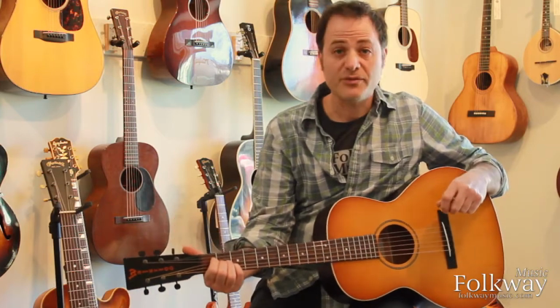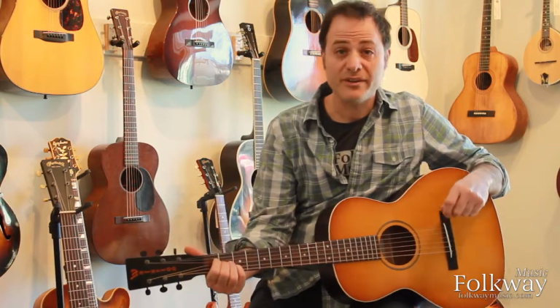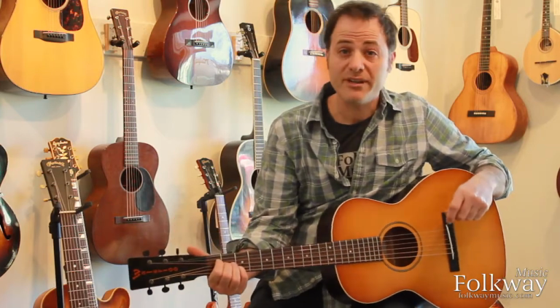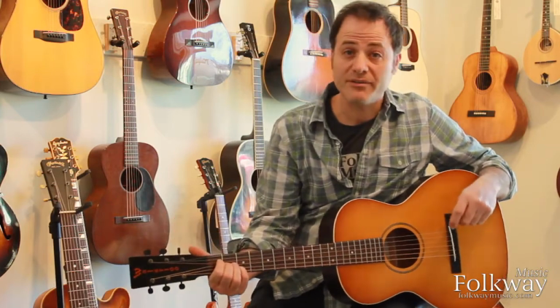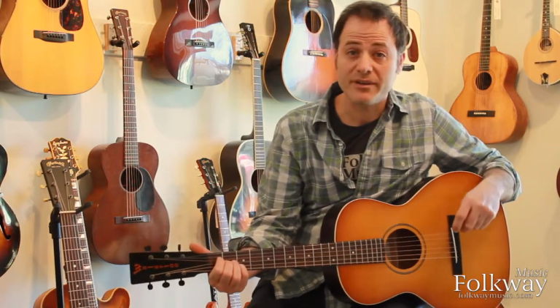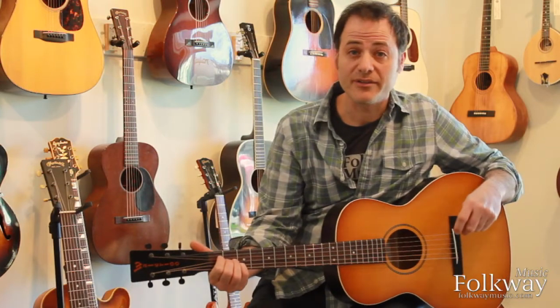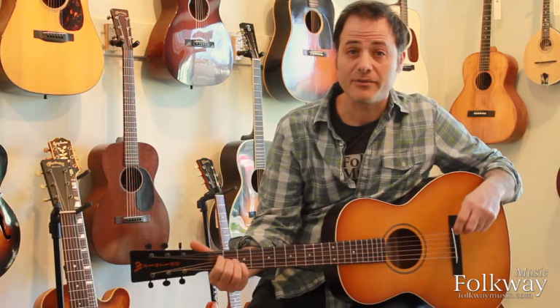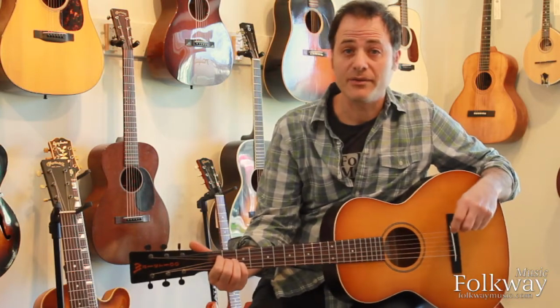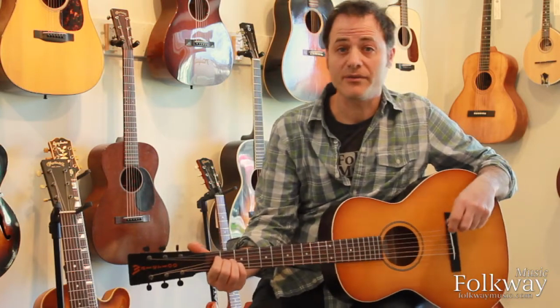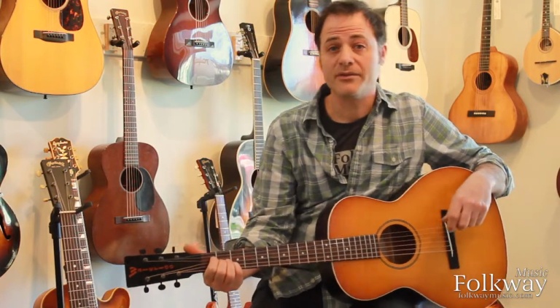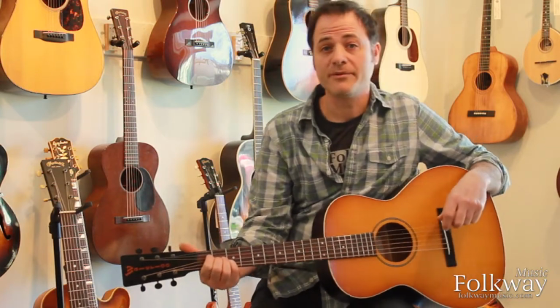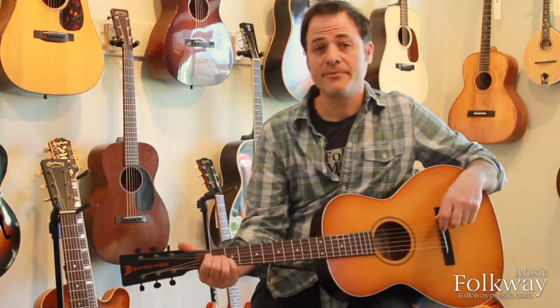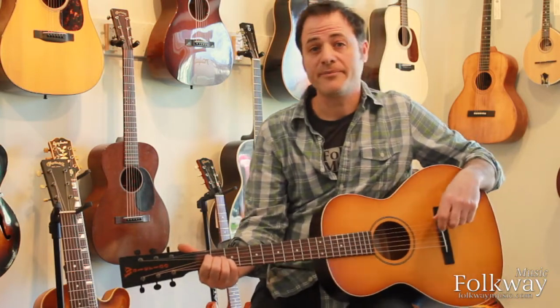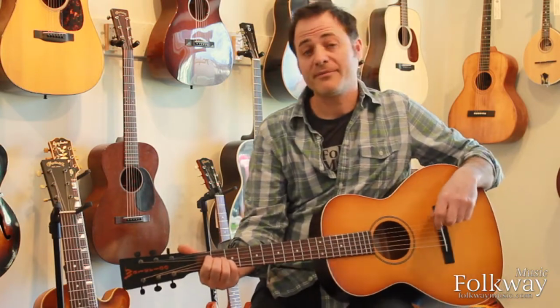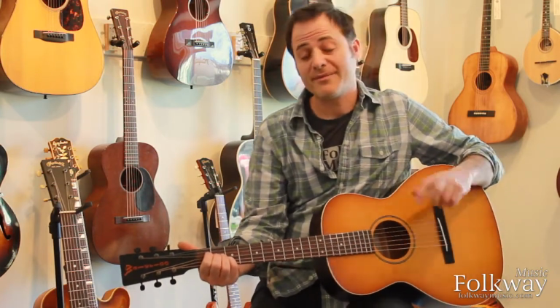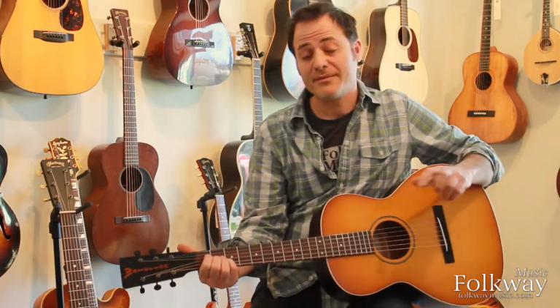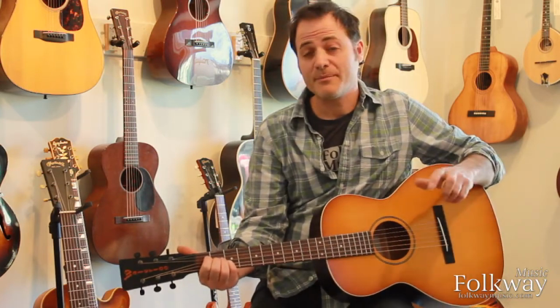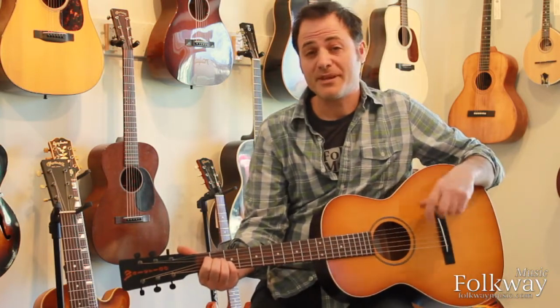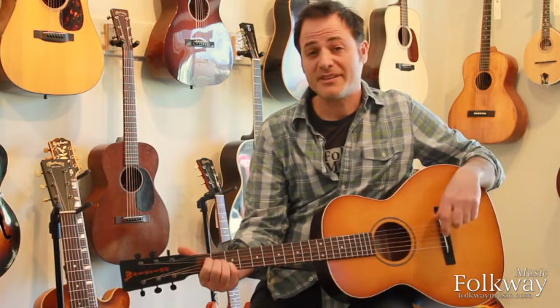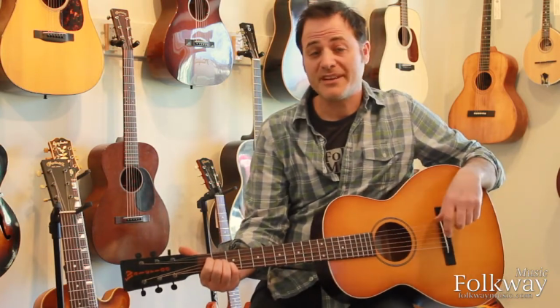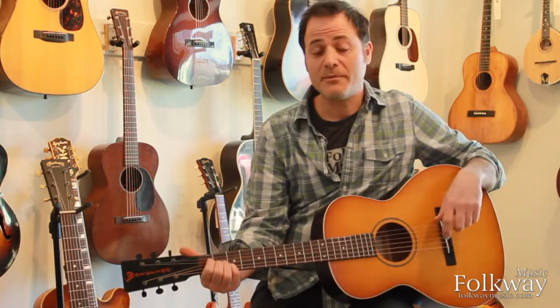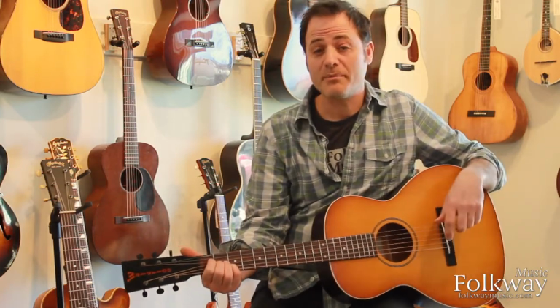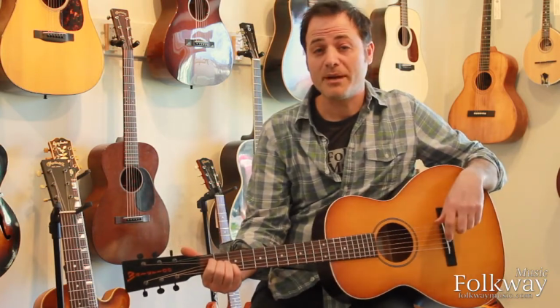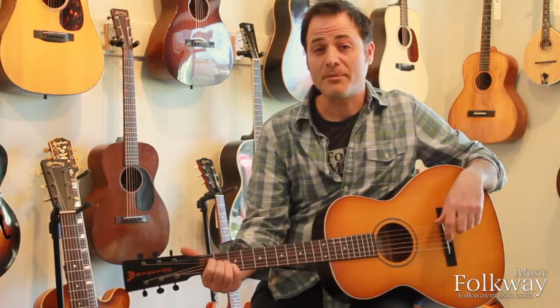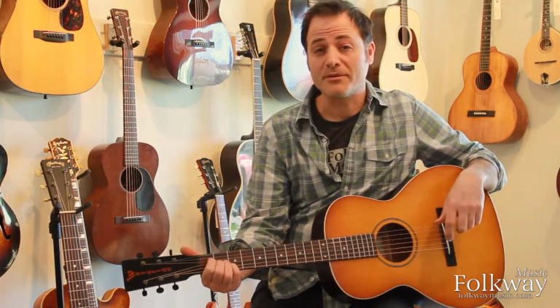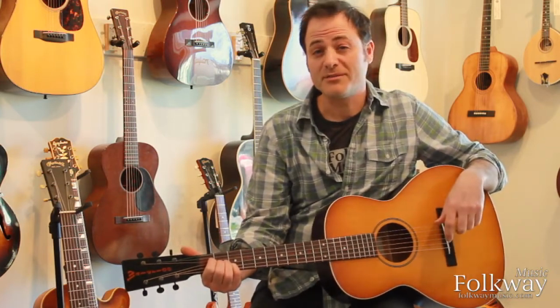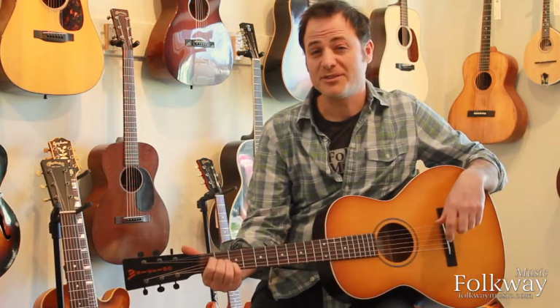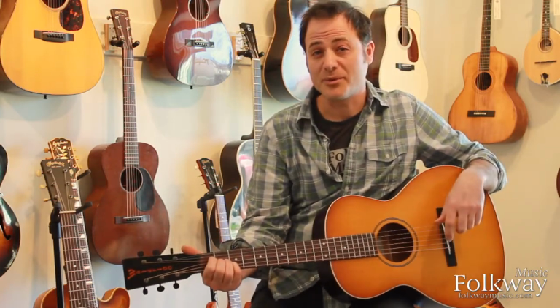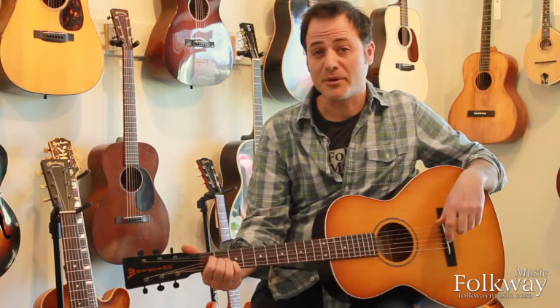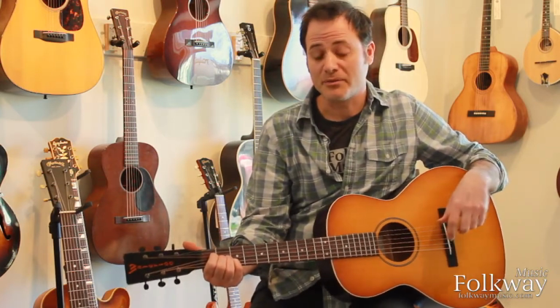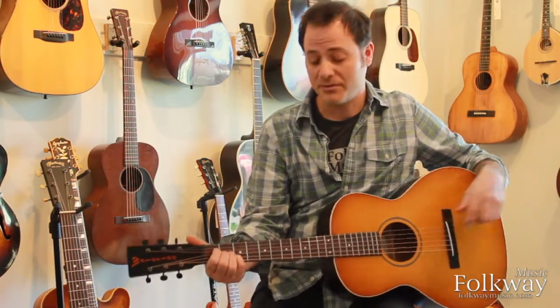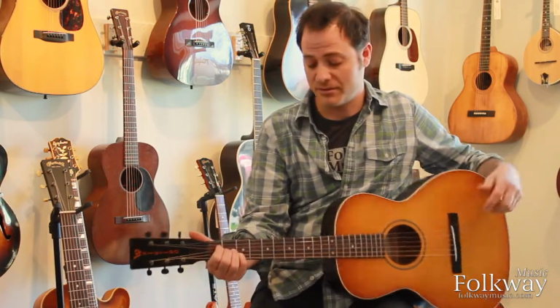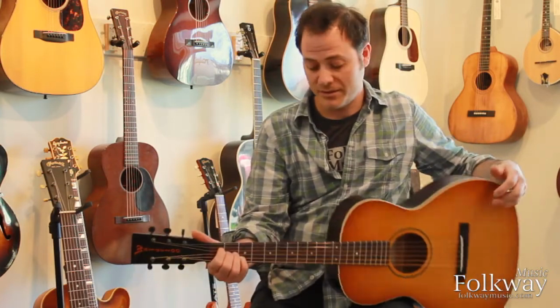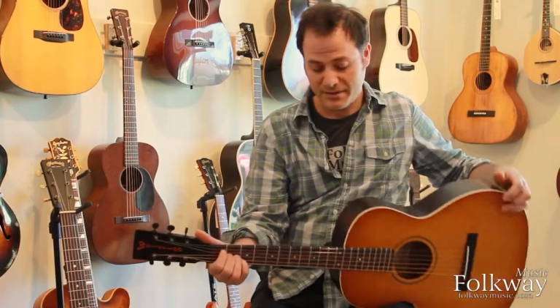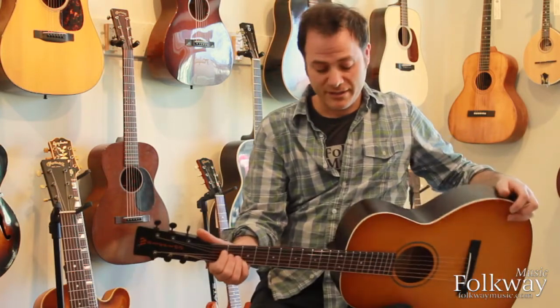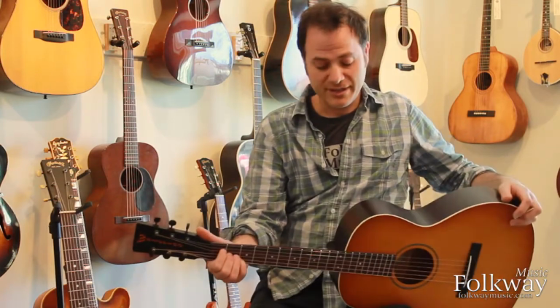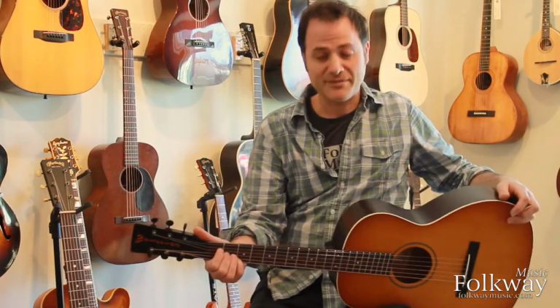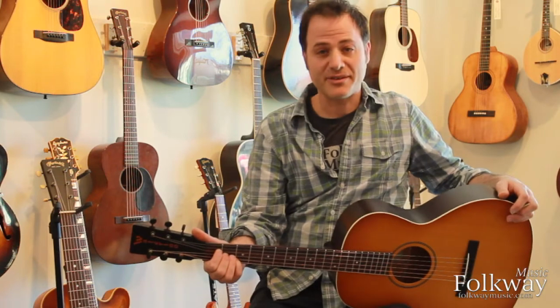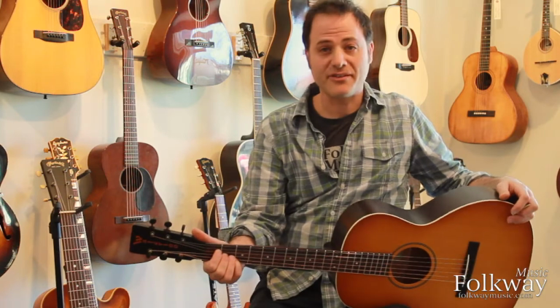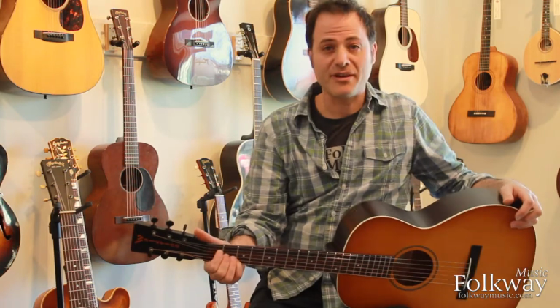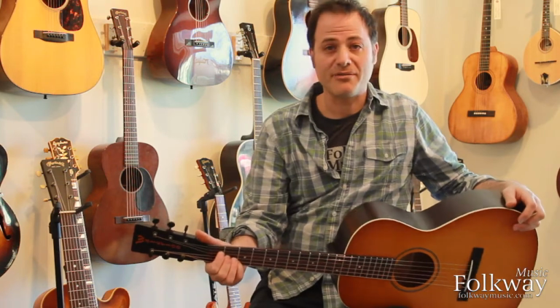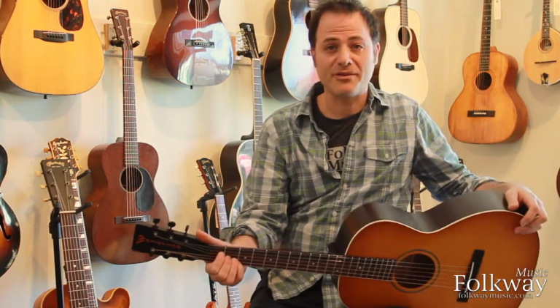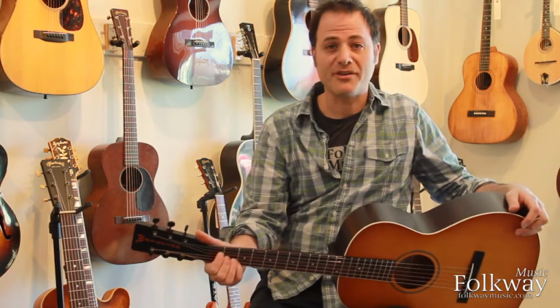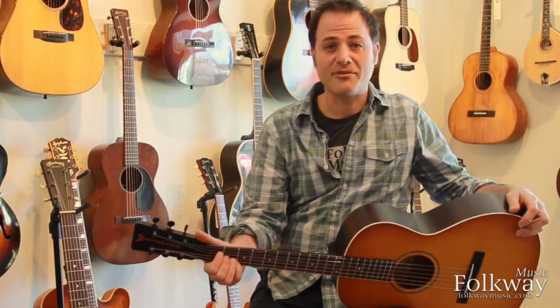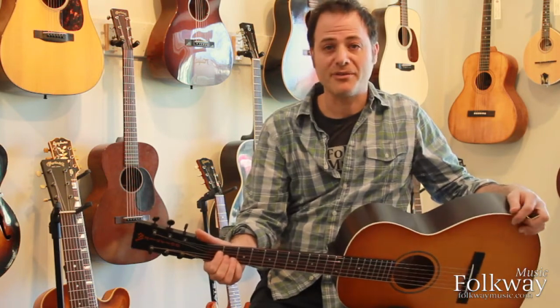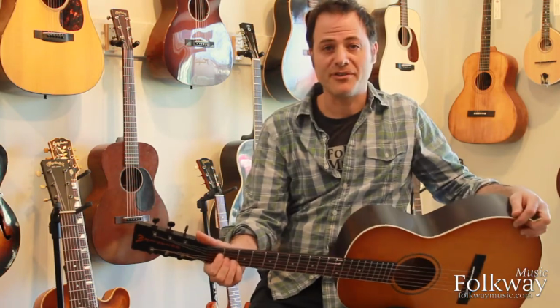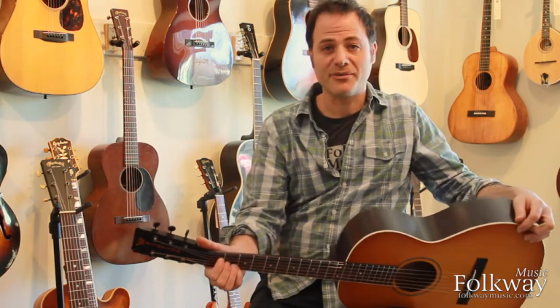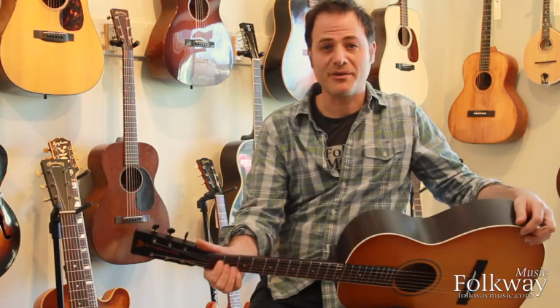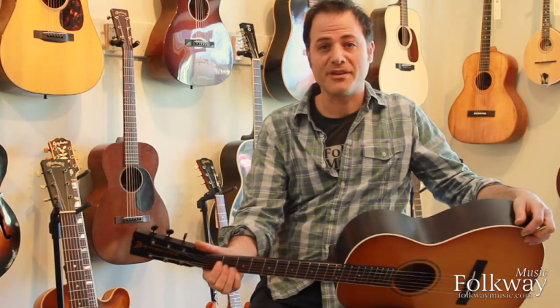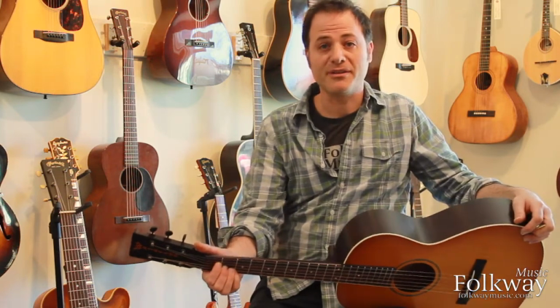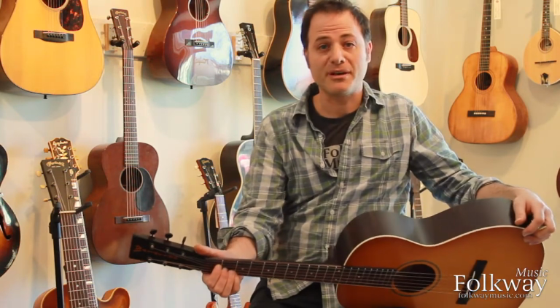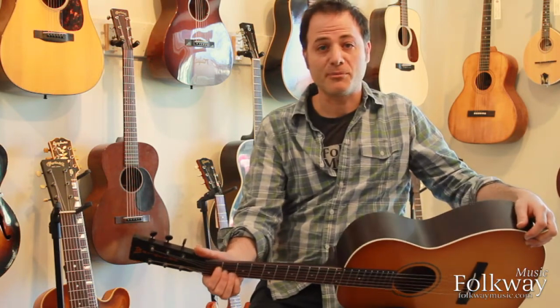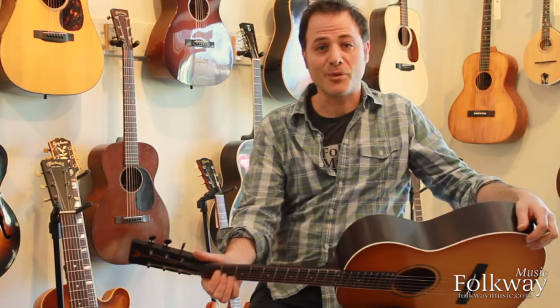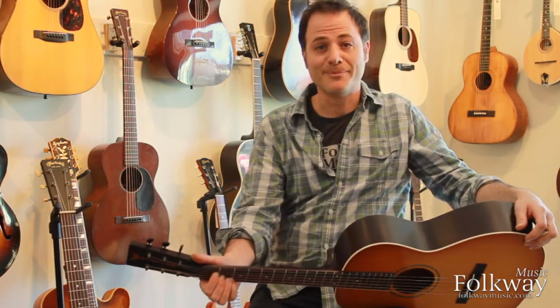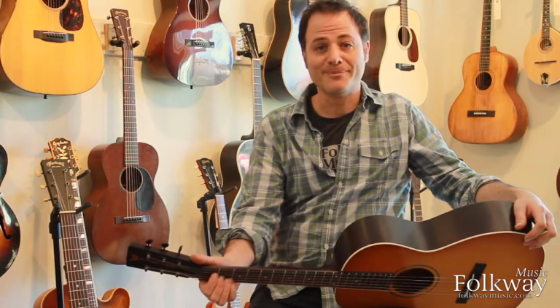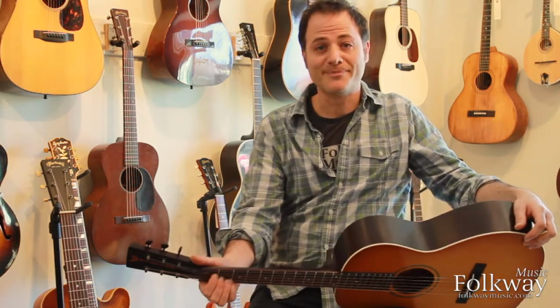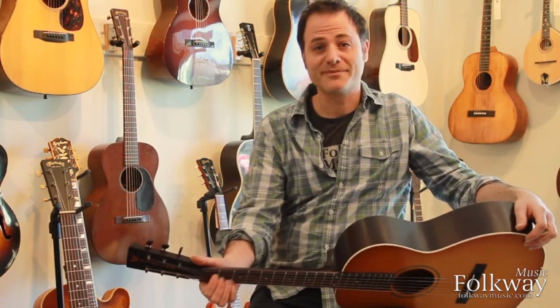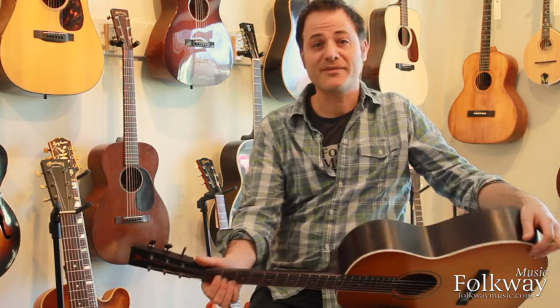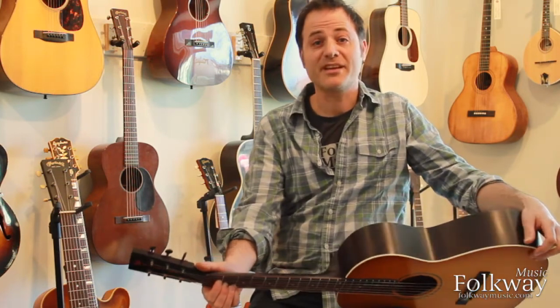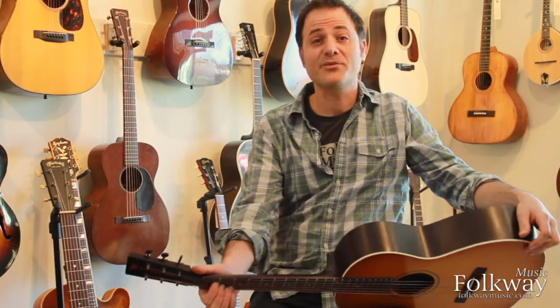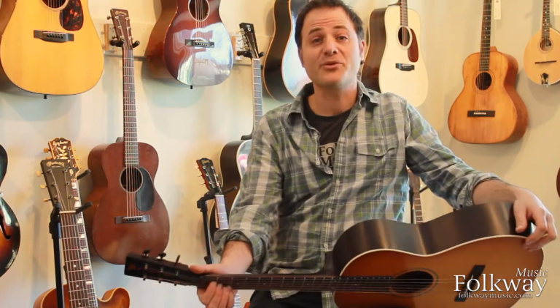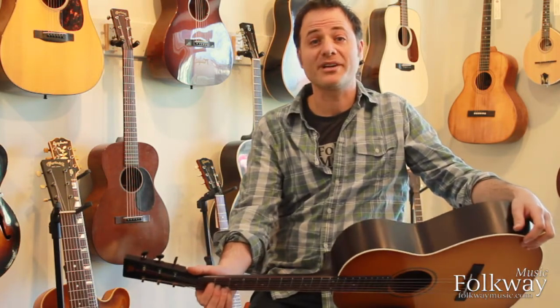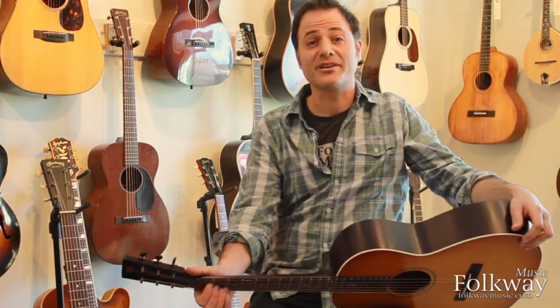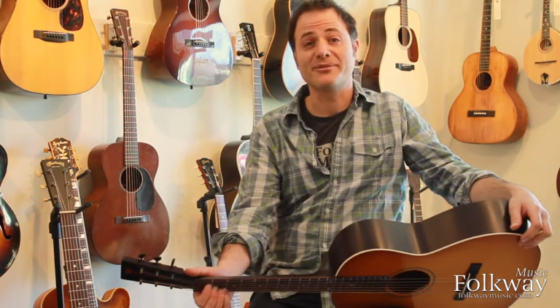Two very different instruments, but the same on paper, sort of. You'll have to decide for yourself which is the one that you like more. Thanks for joining us.